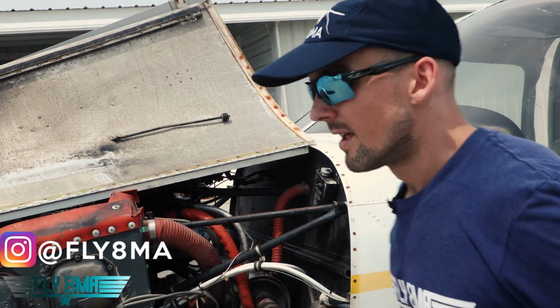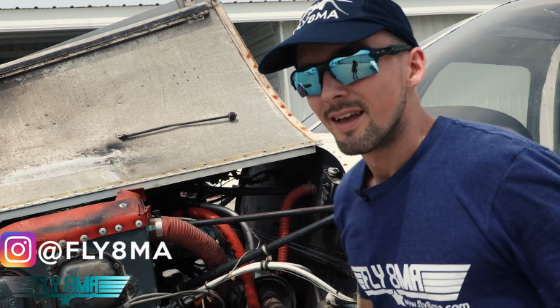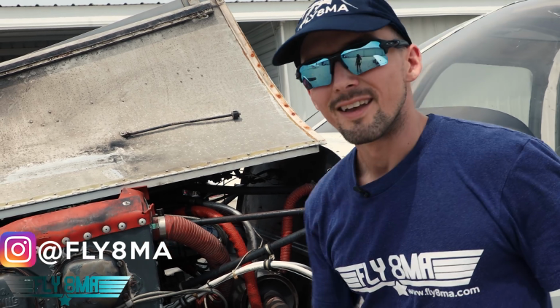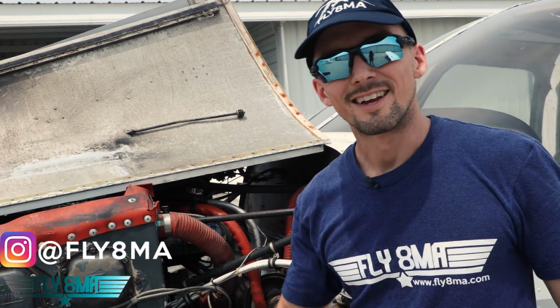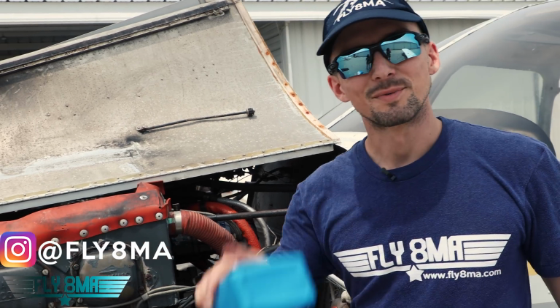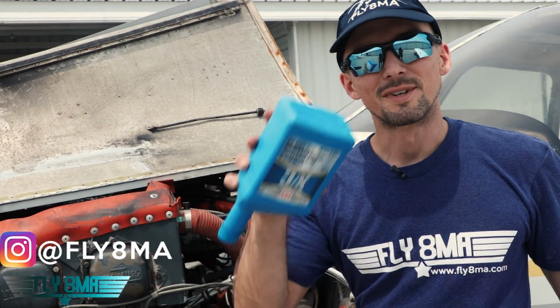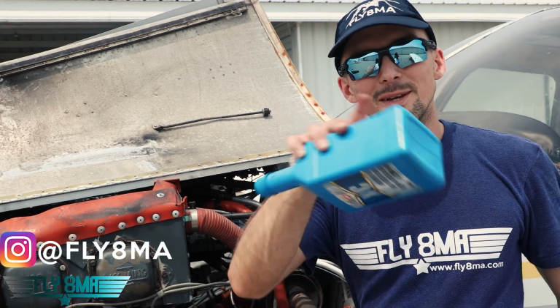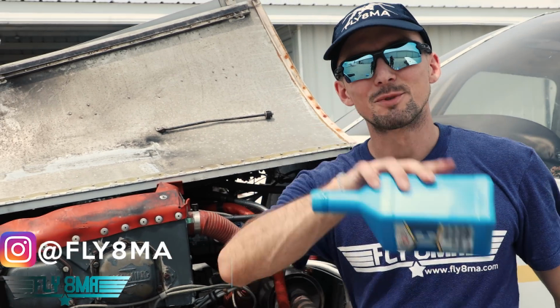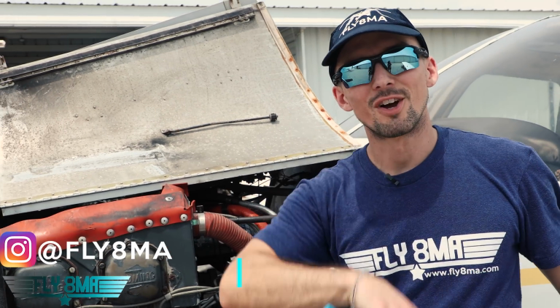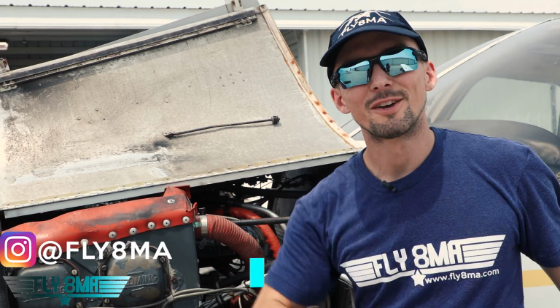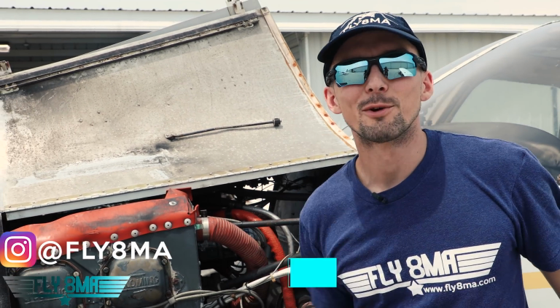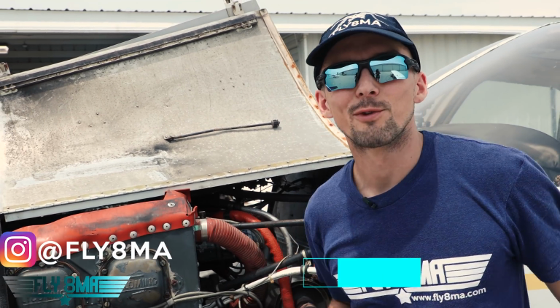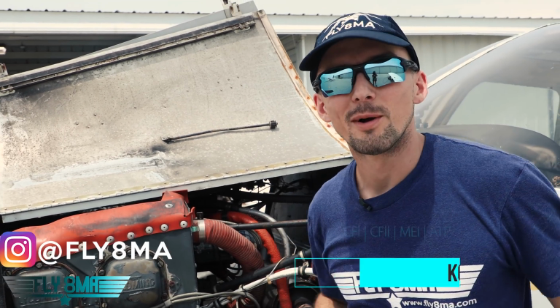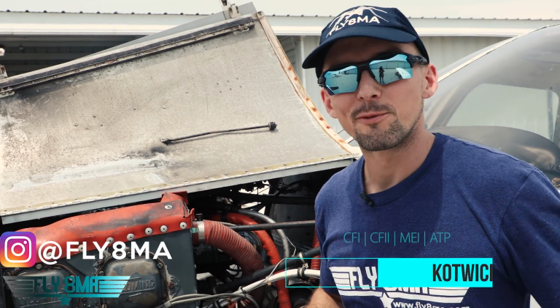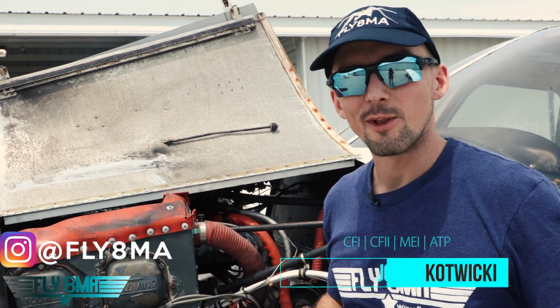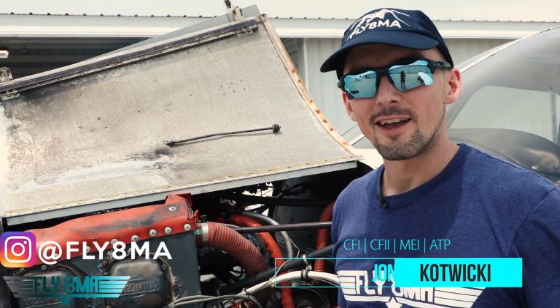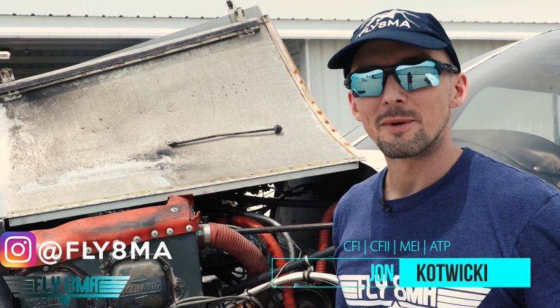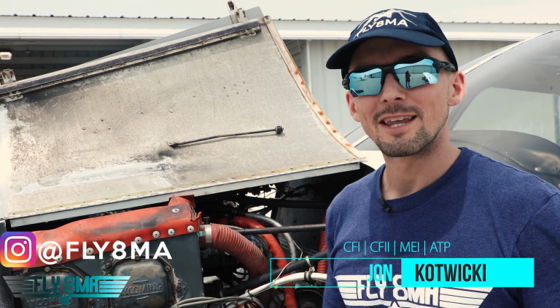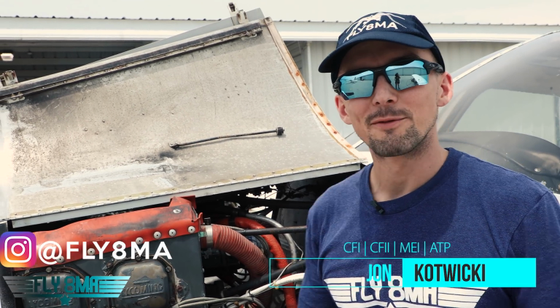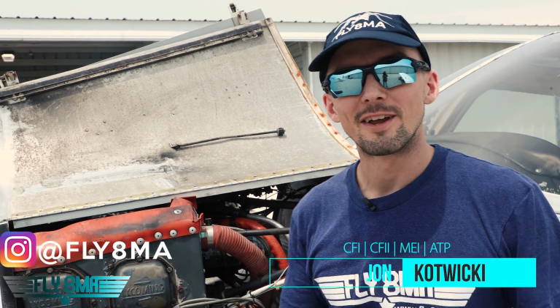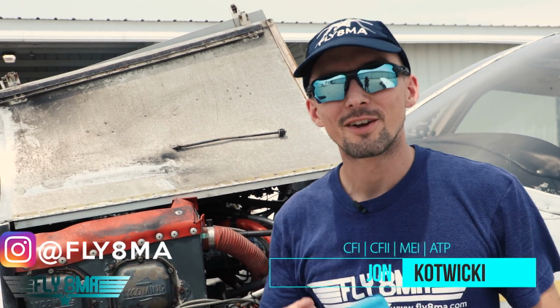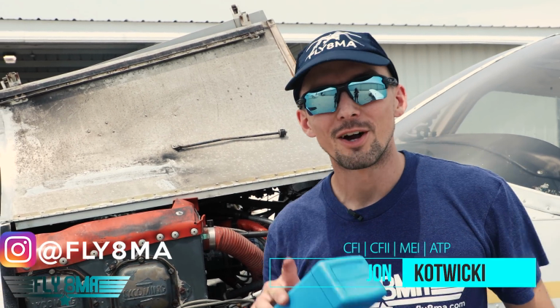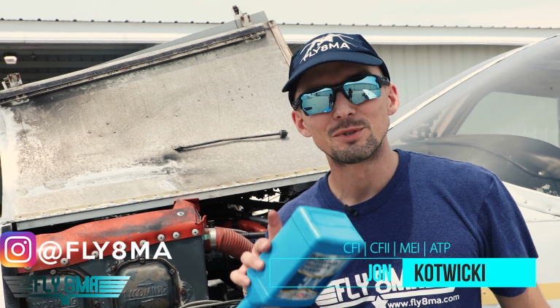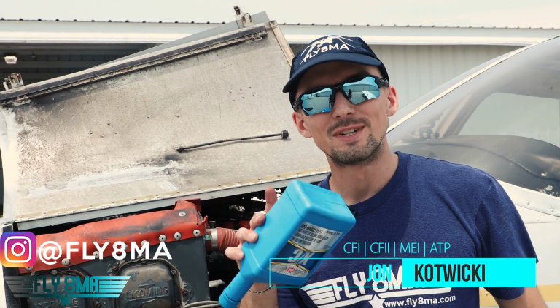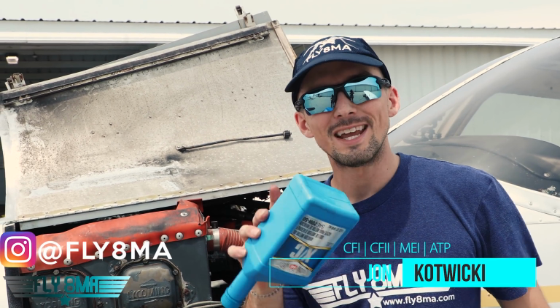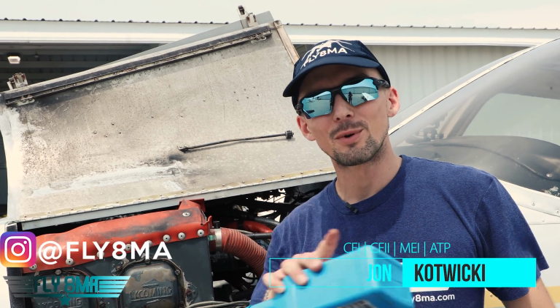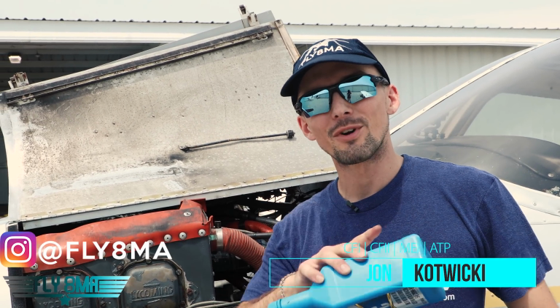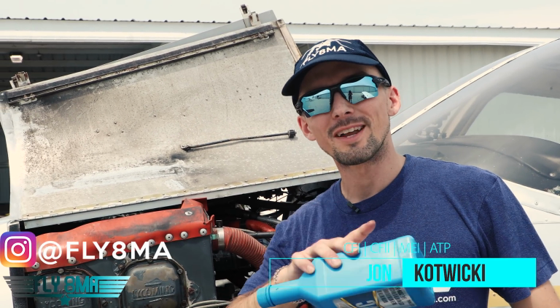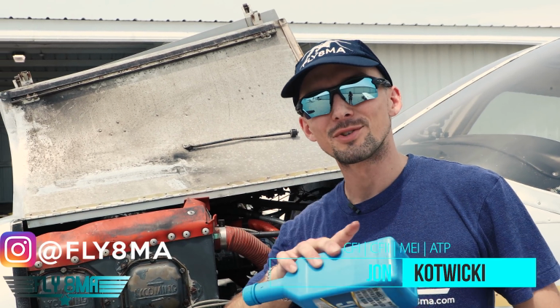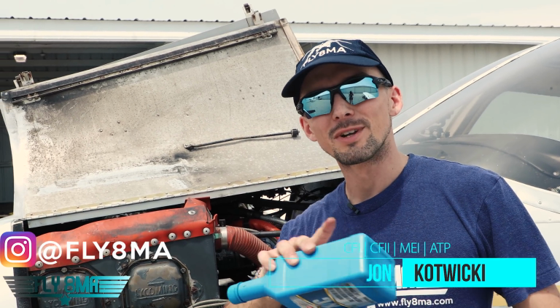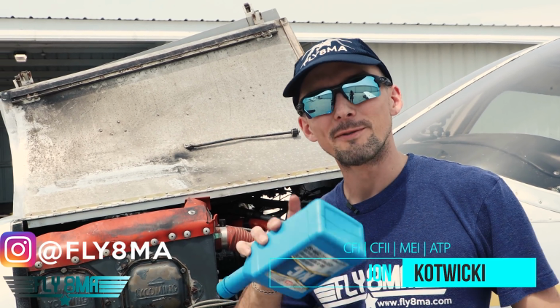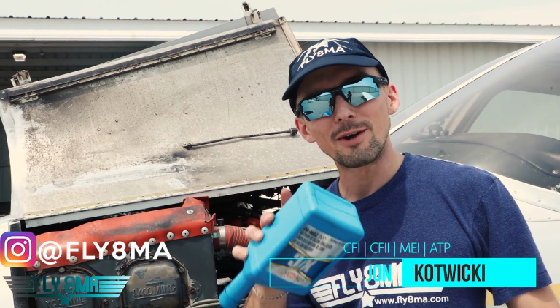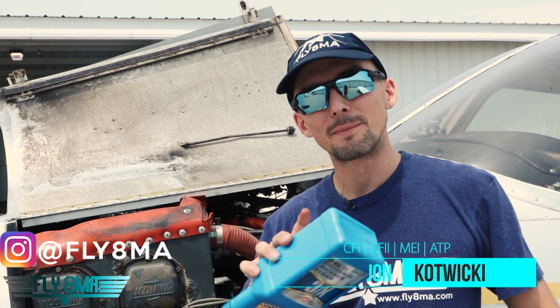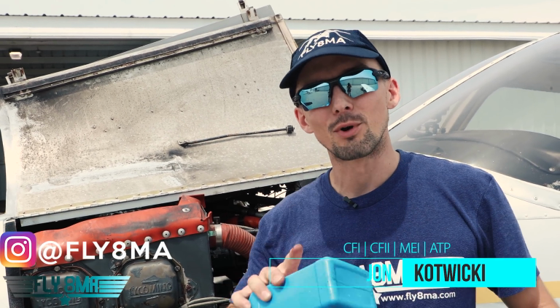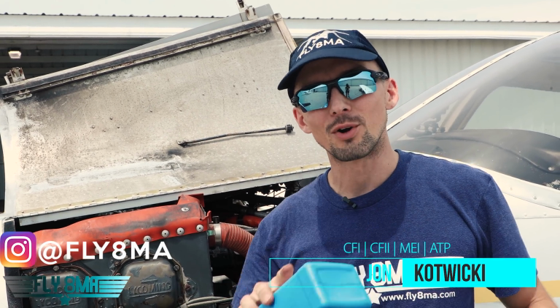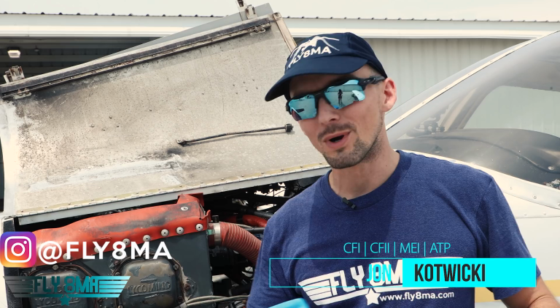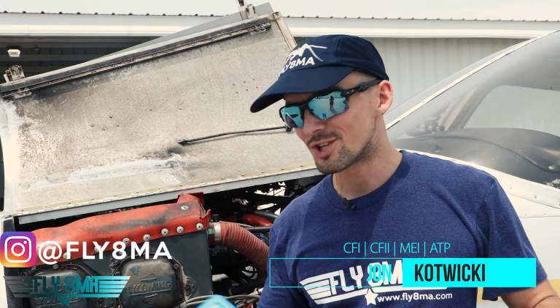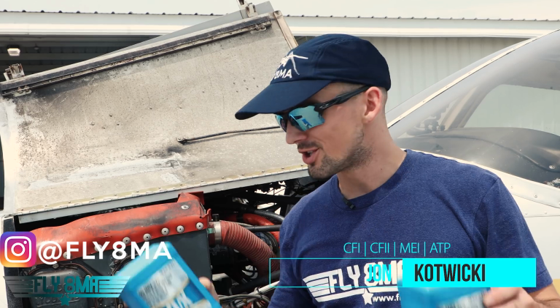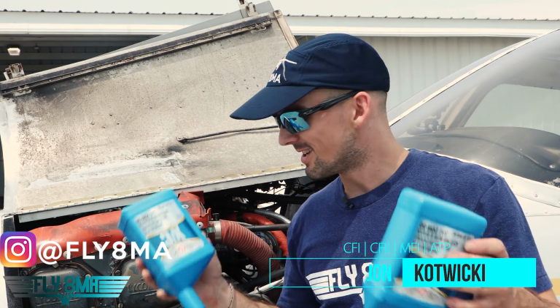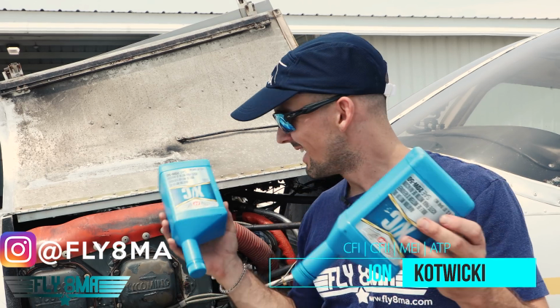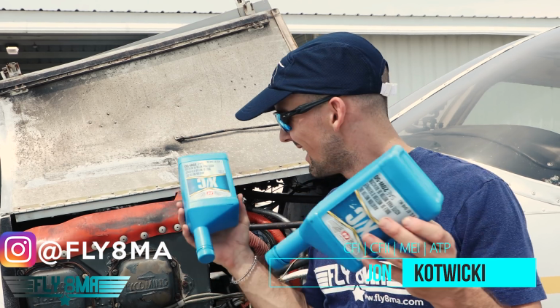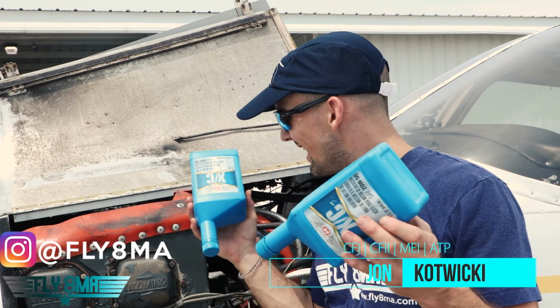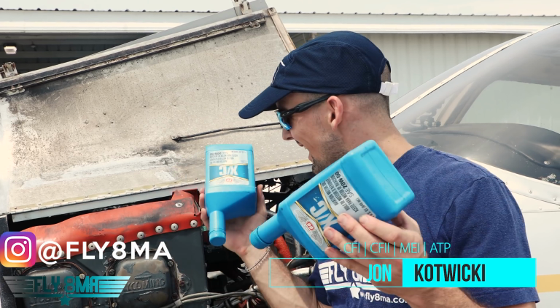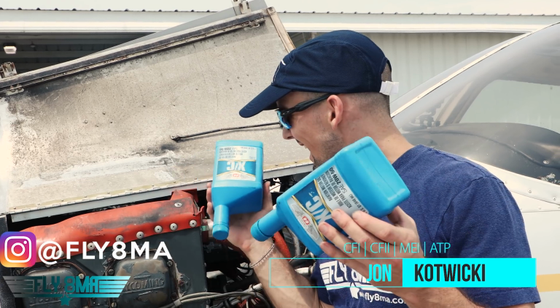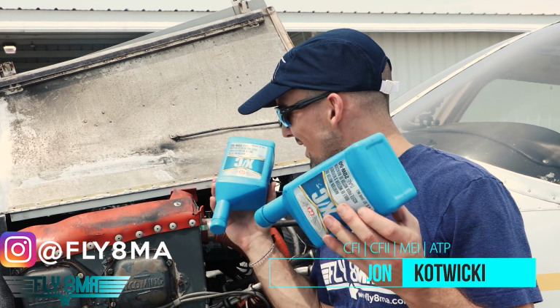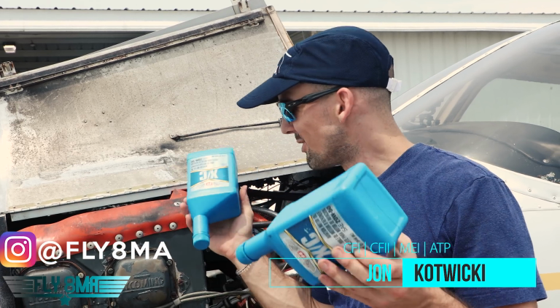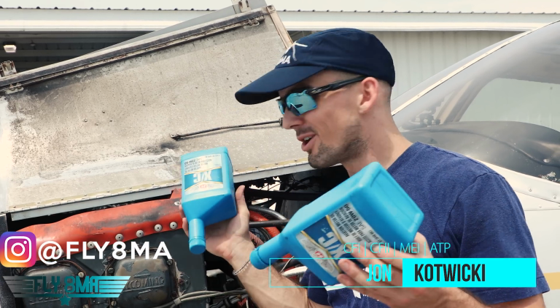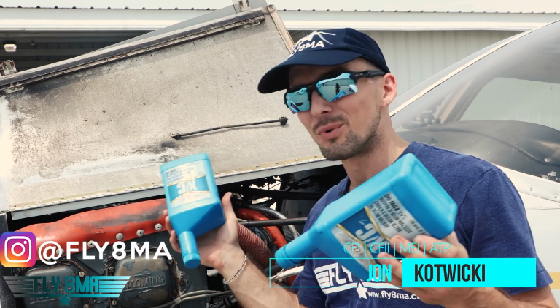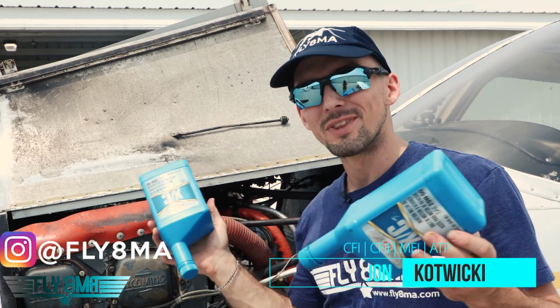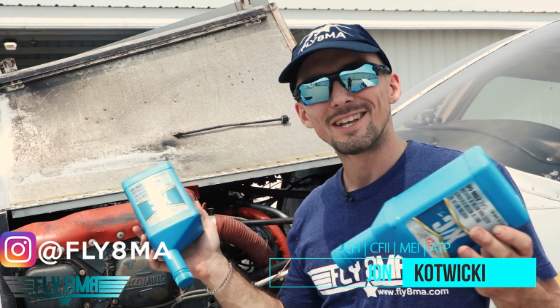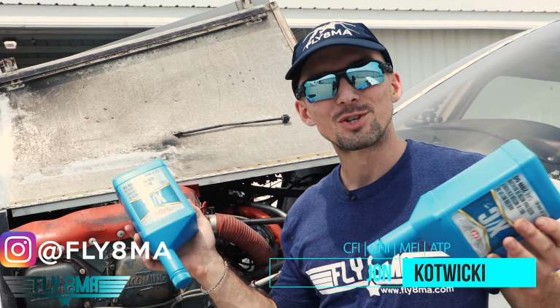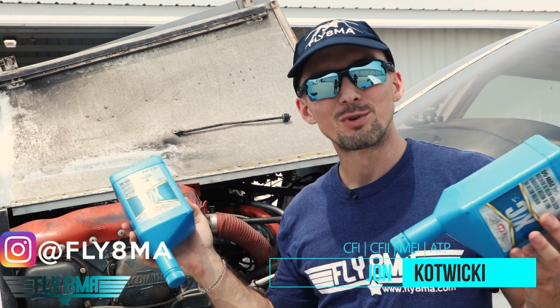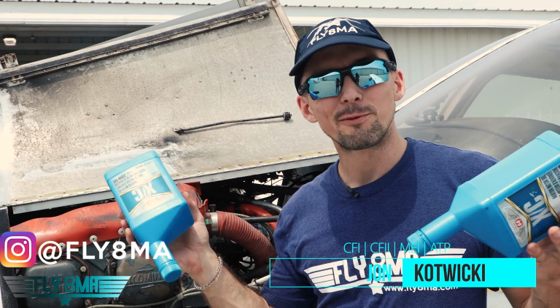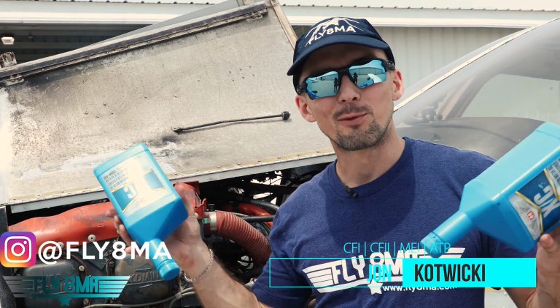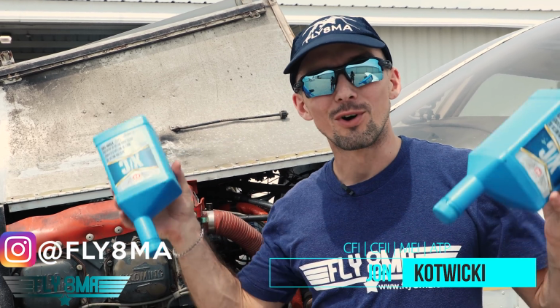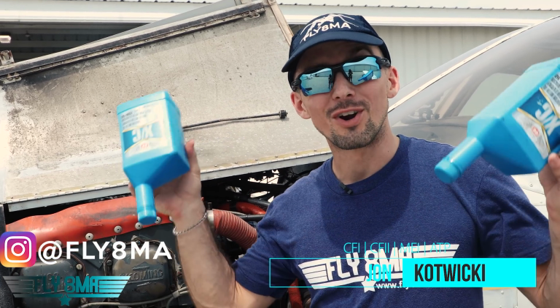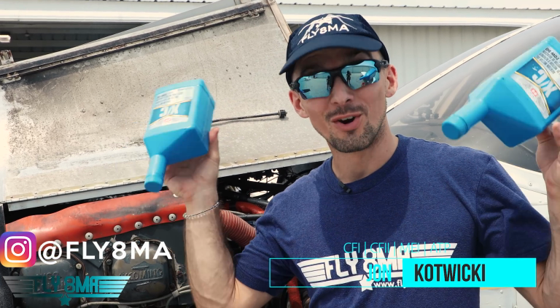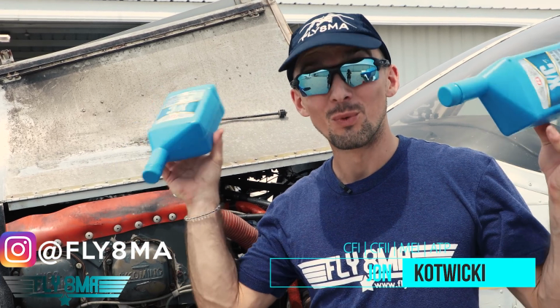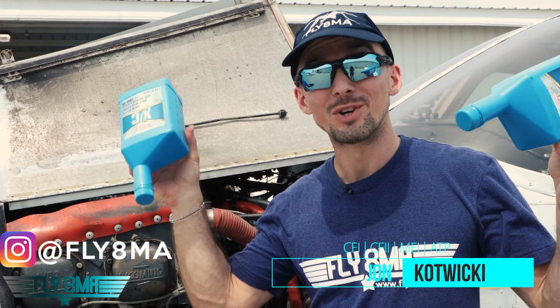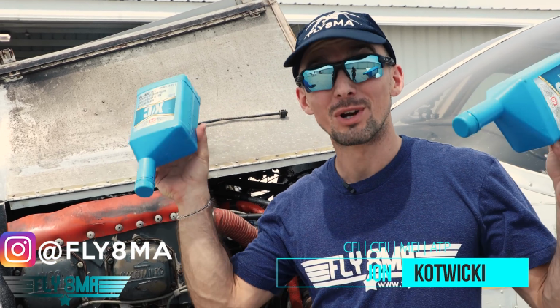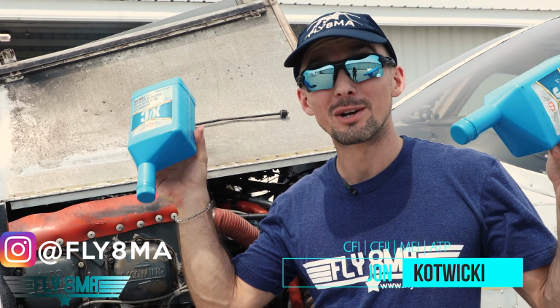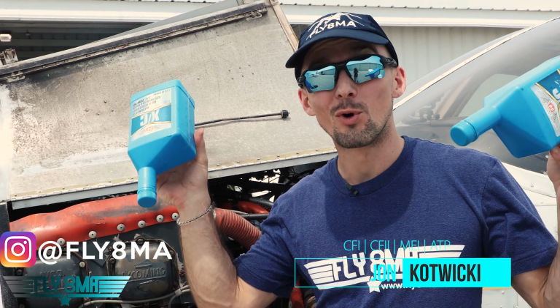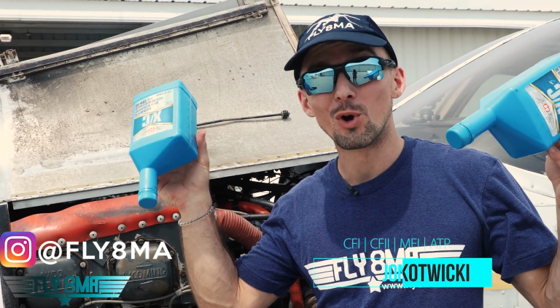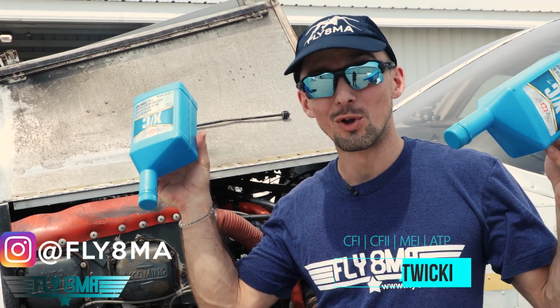Hey guys, what is up? John here from Fly8MikeAlpha.com. Today we're answering a very important question: how long will the engine run for when you're out of oil?